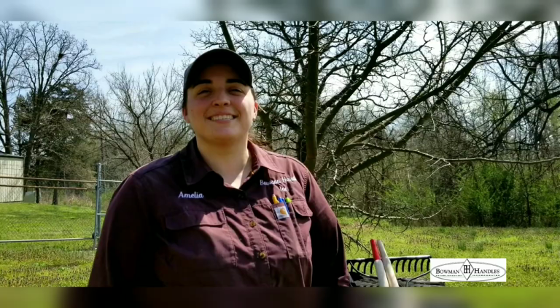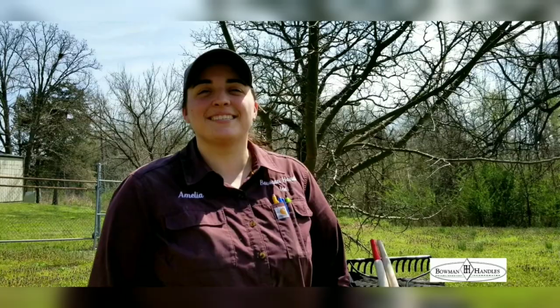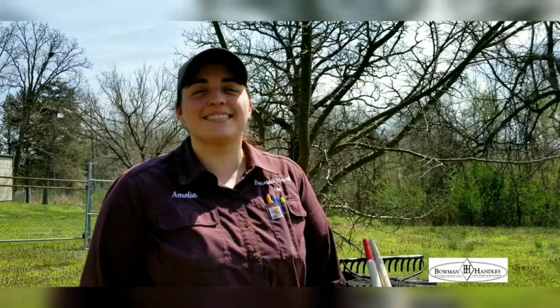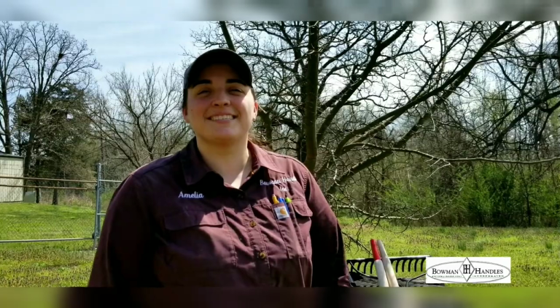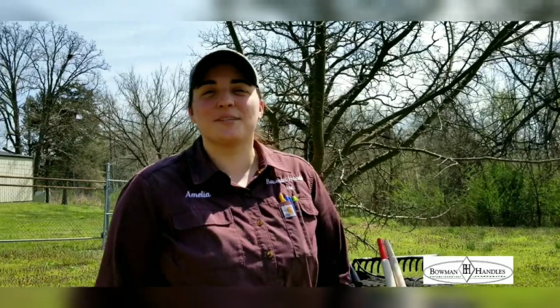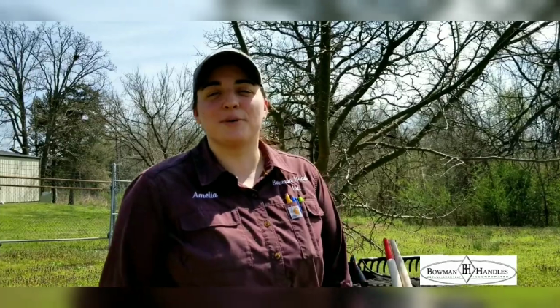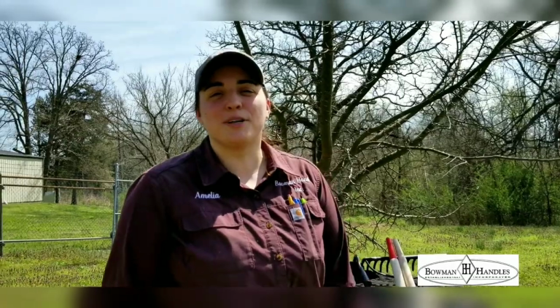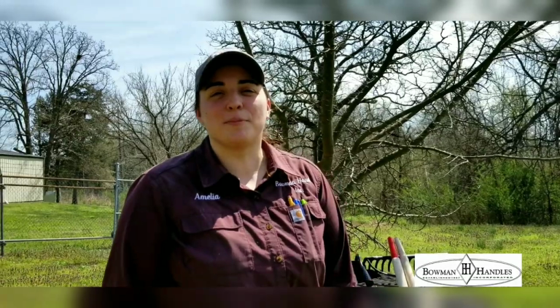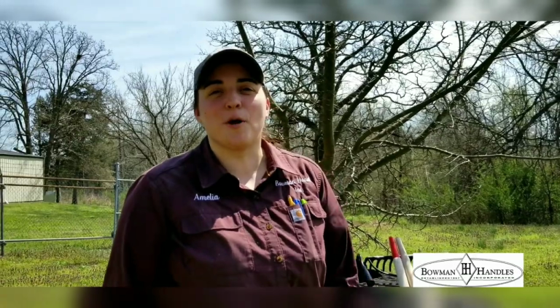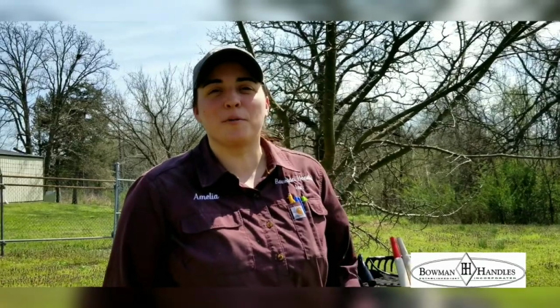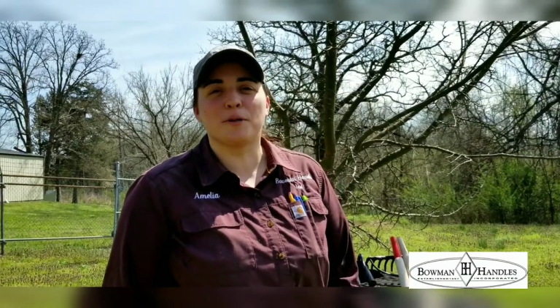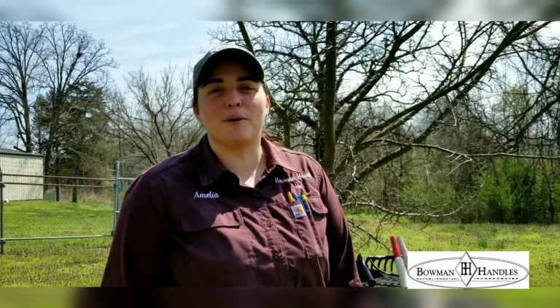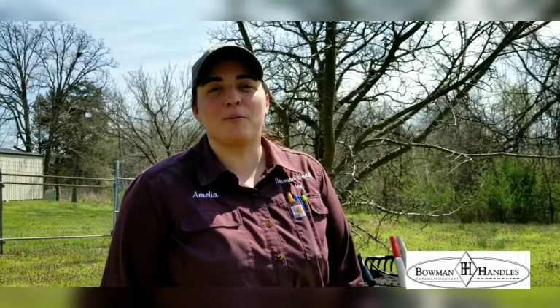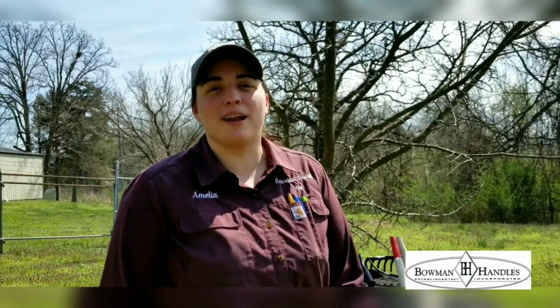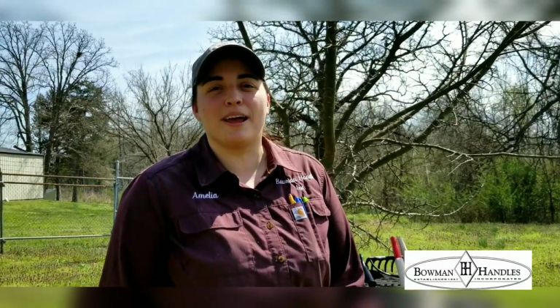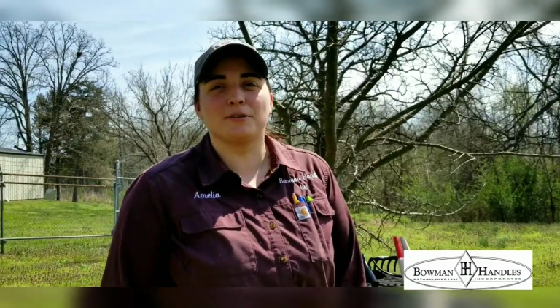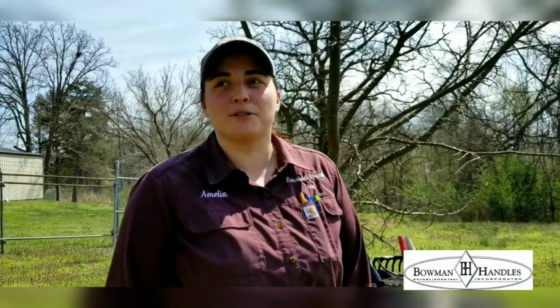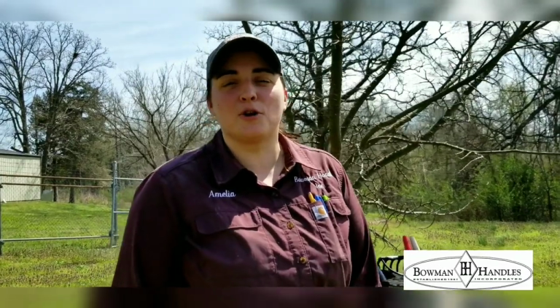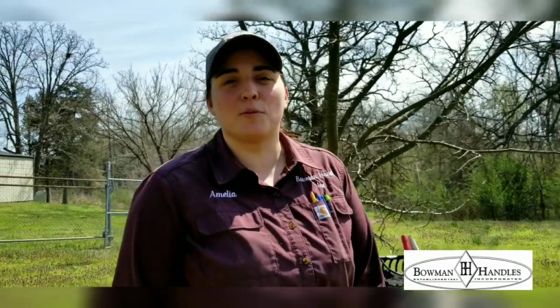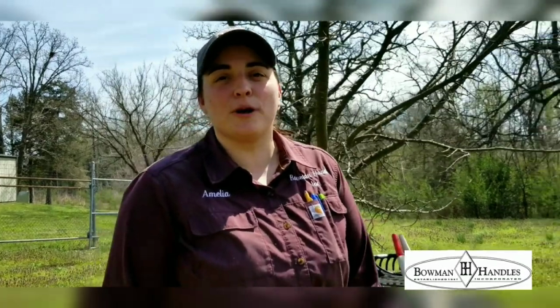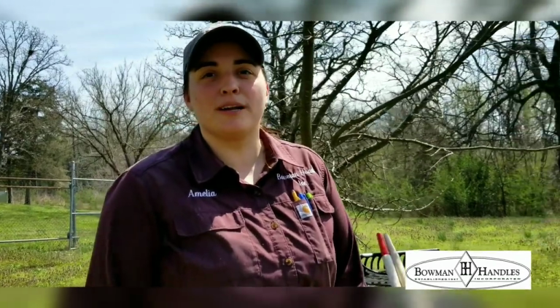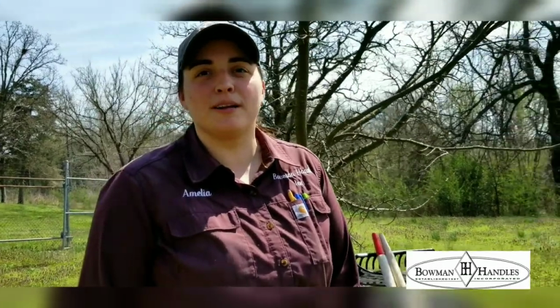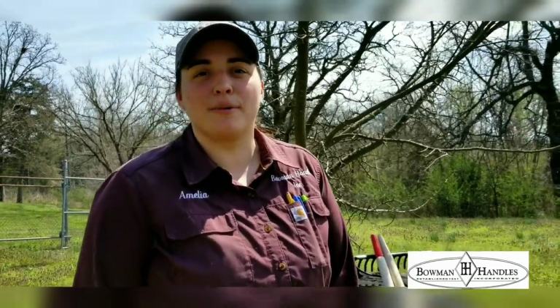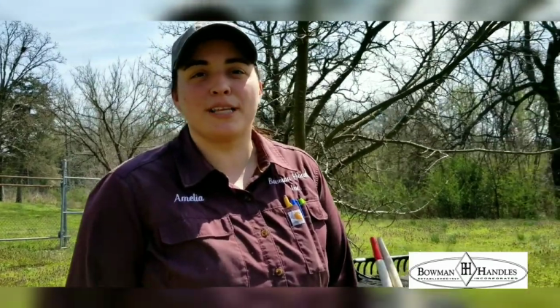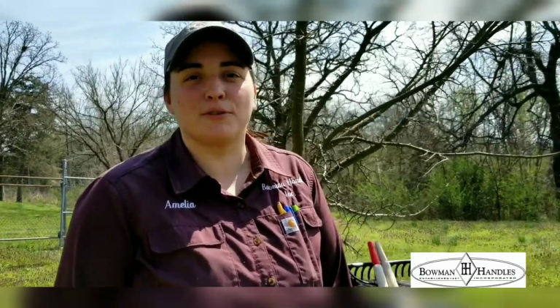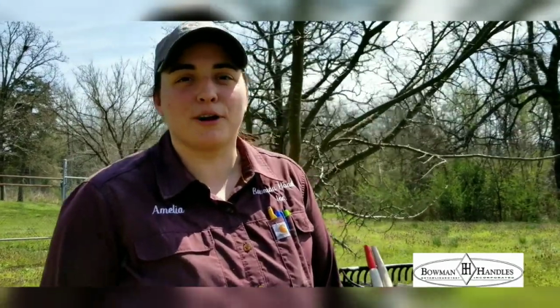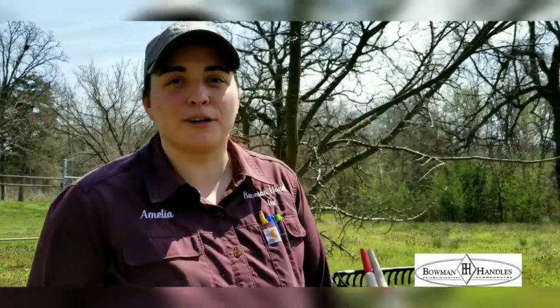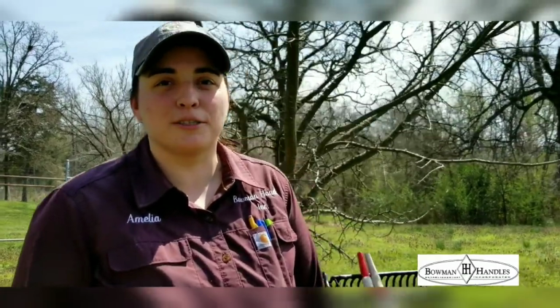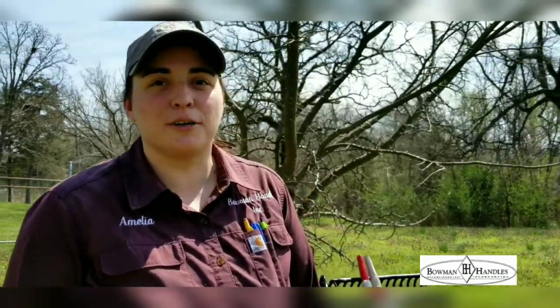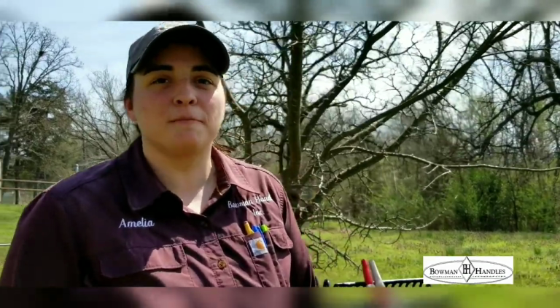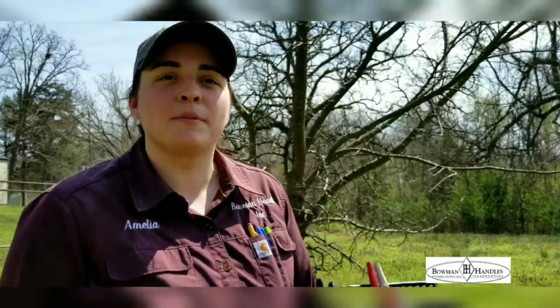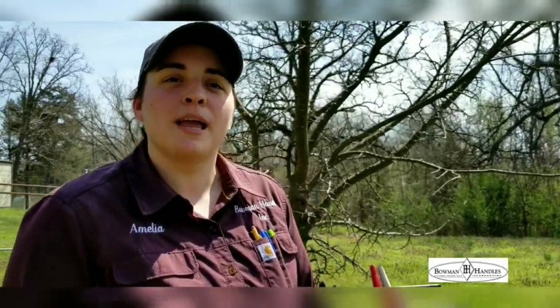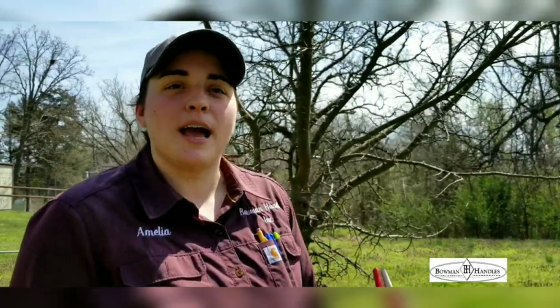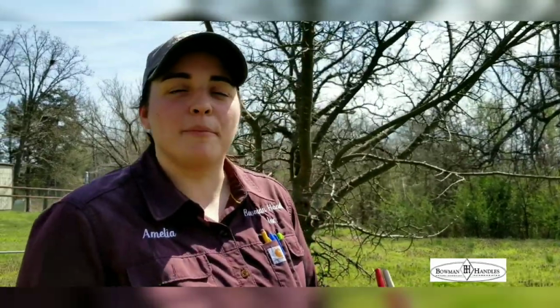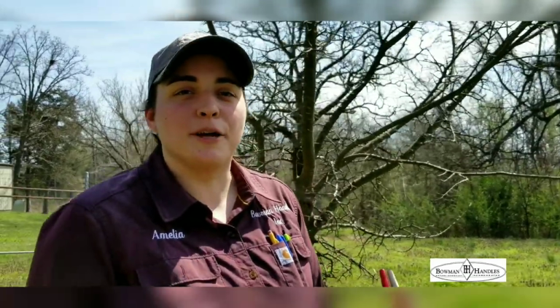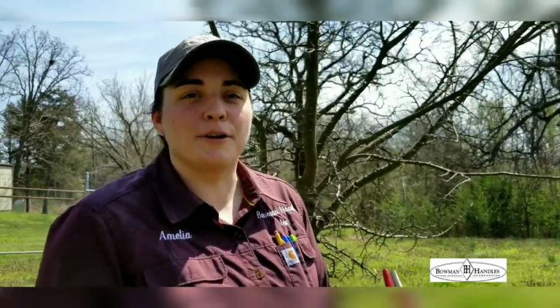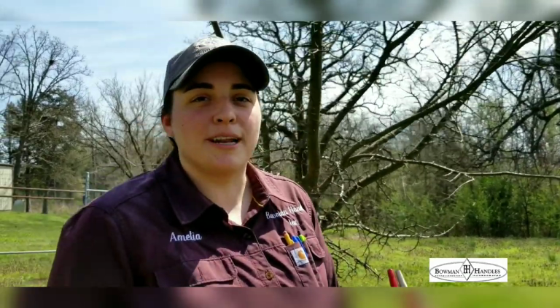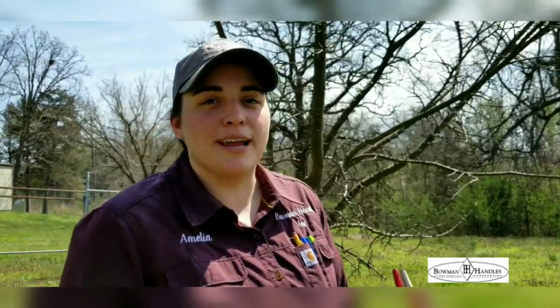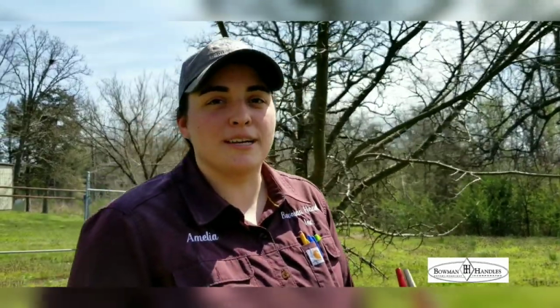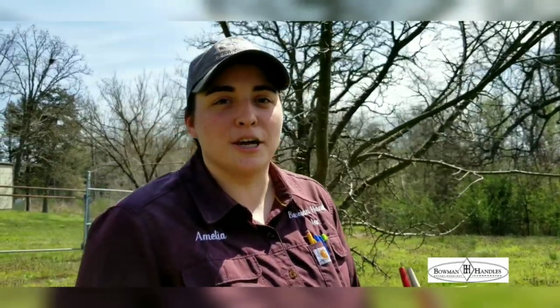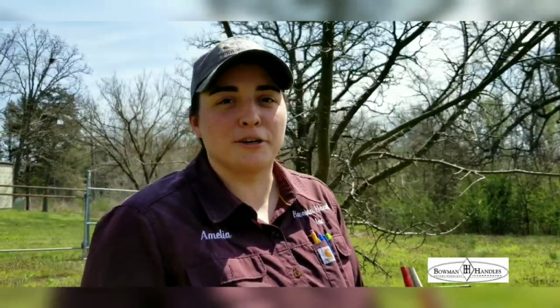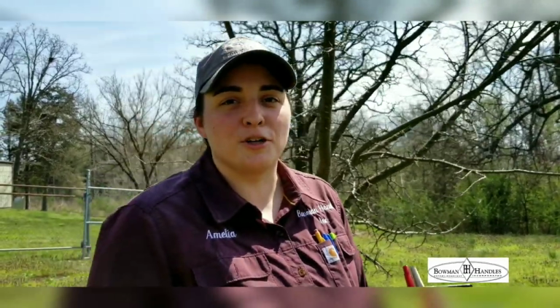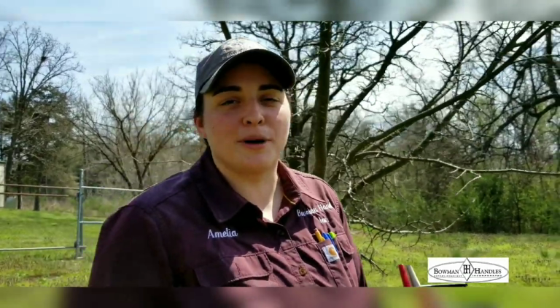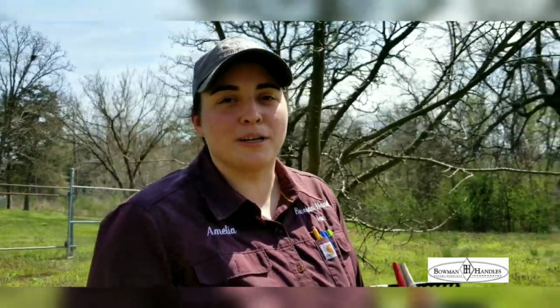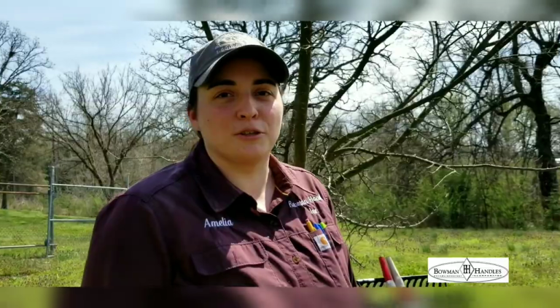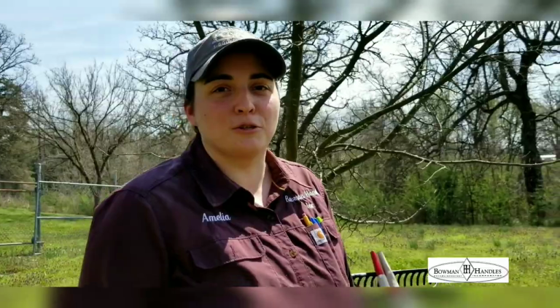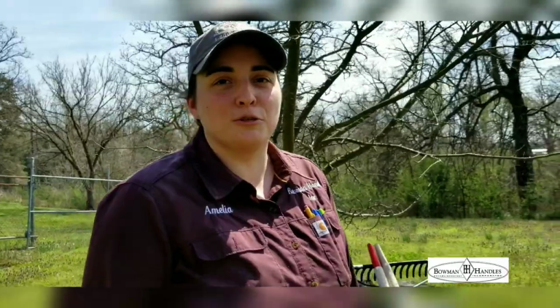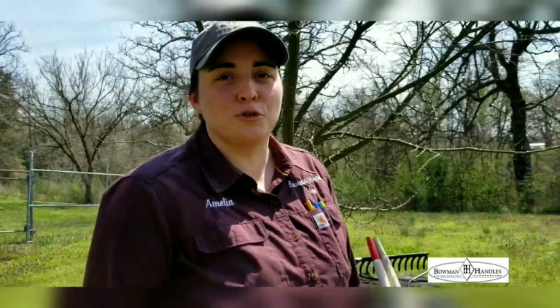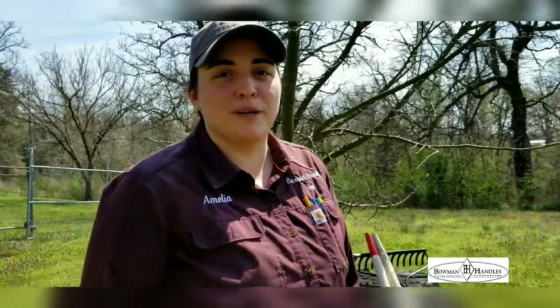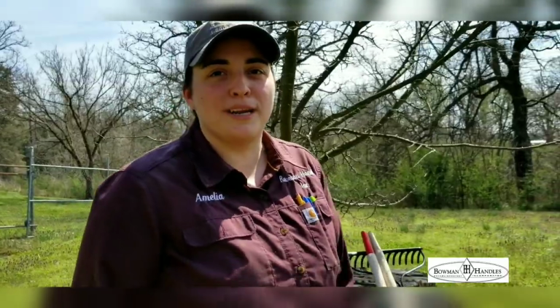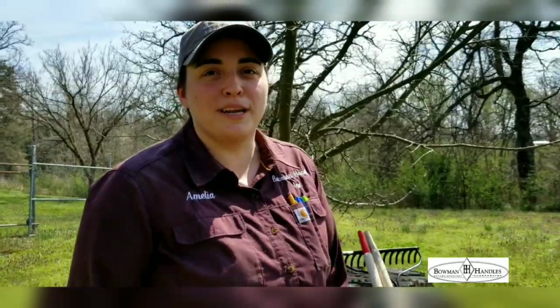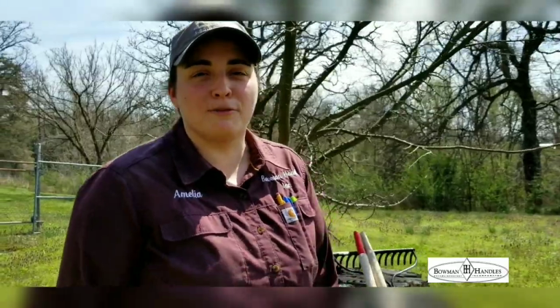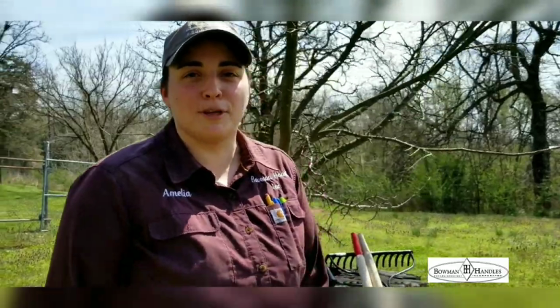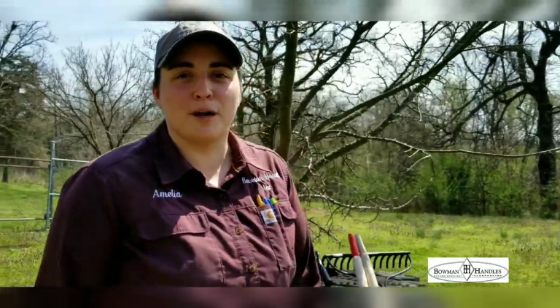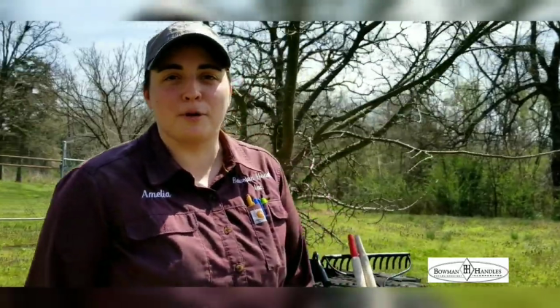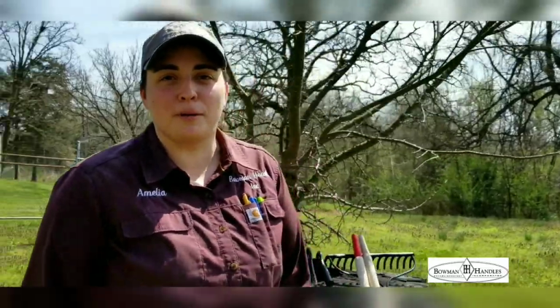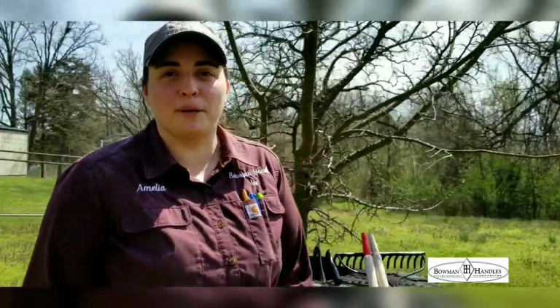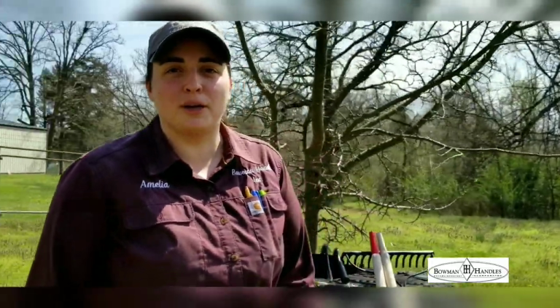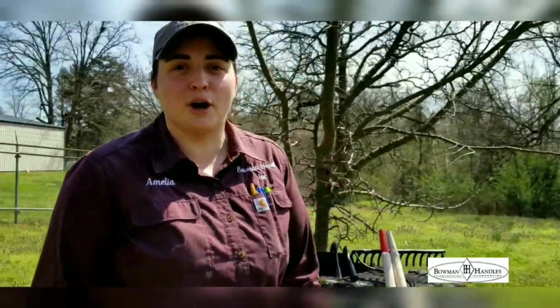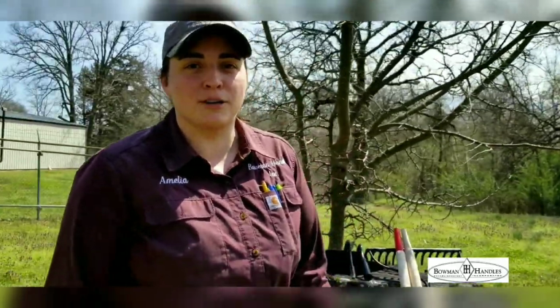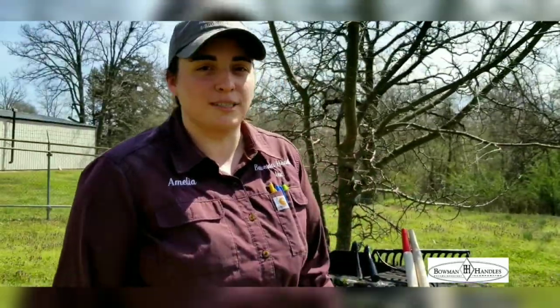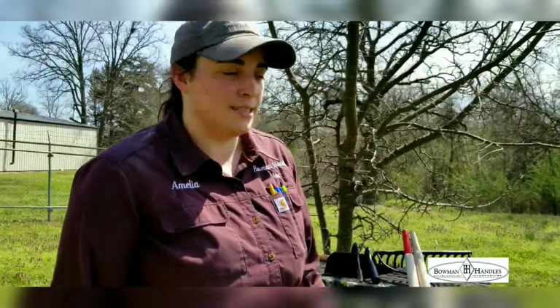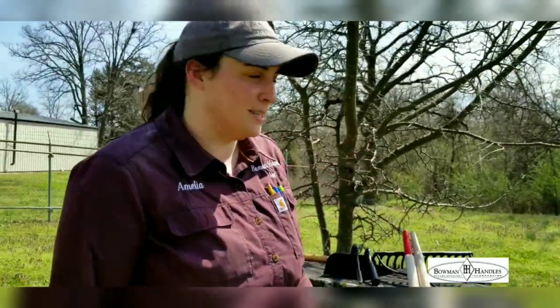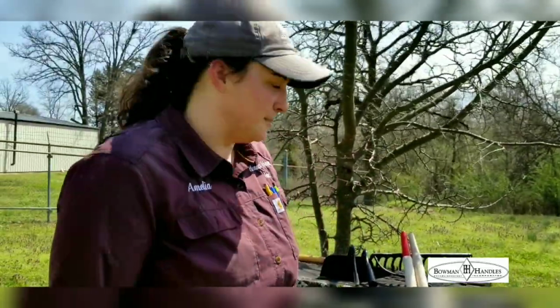This is Amelia Bowman with Bowman Handles Incorporated in Batesville, Arkansas. I'm here today to talk to you about the tools you'll be needing for the upcoming gardening season.